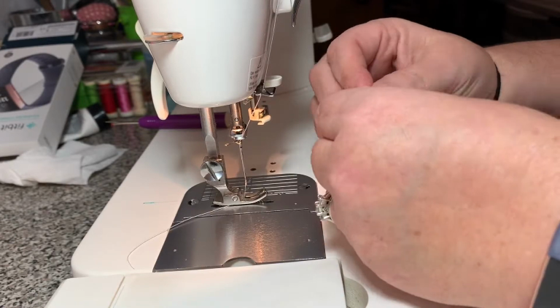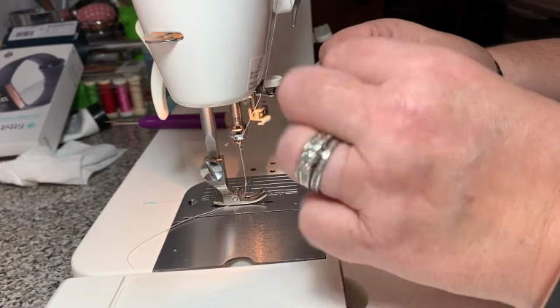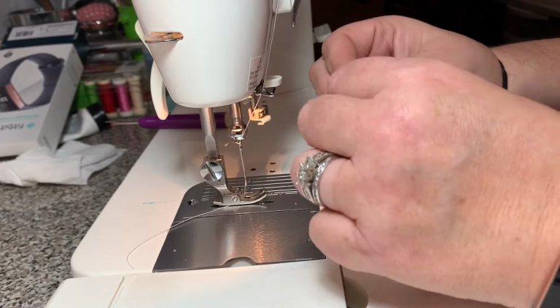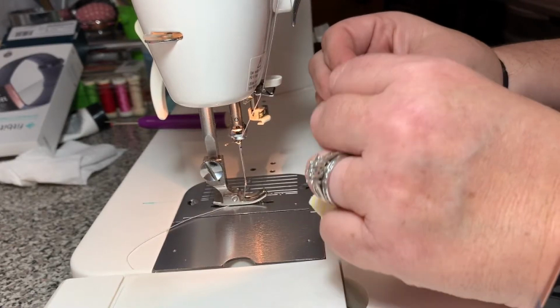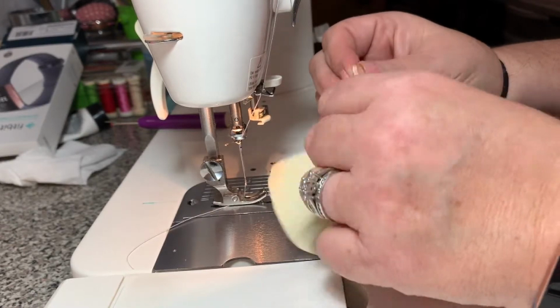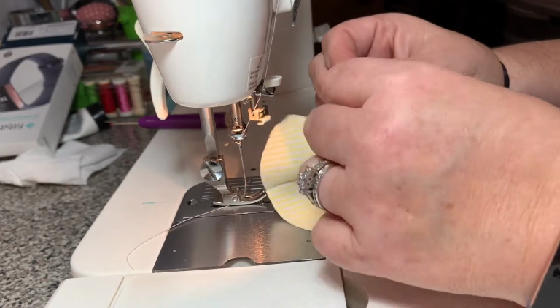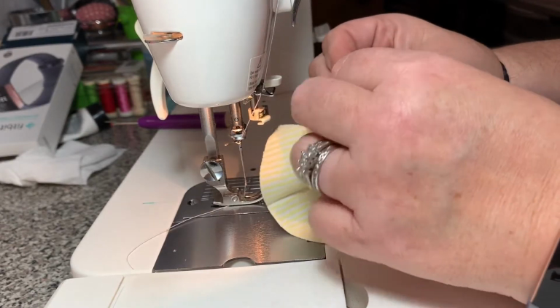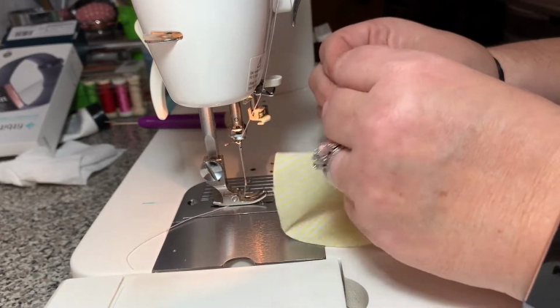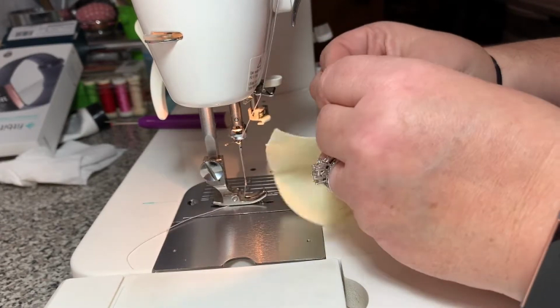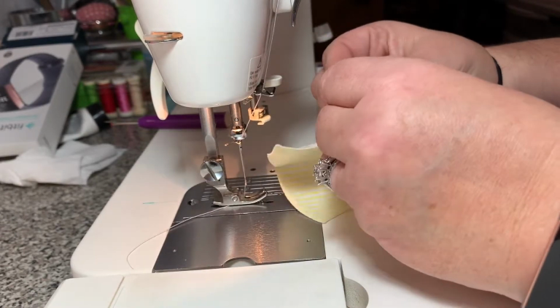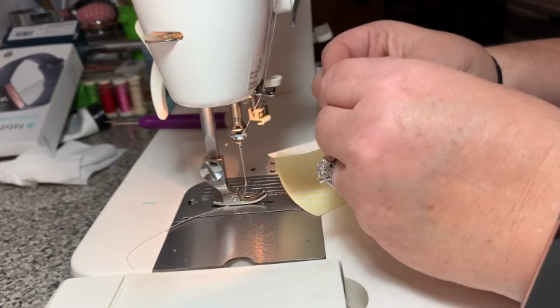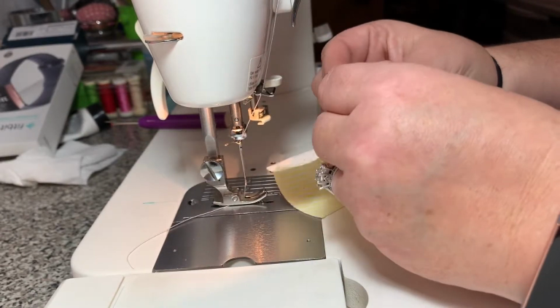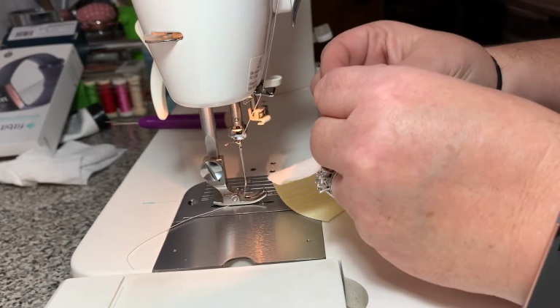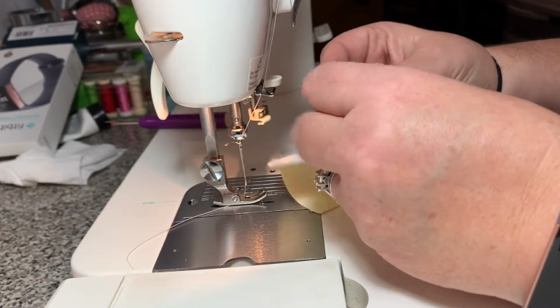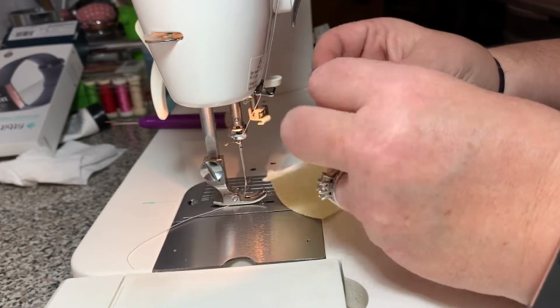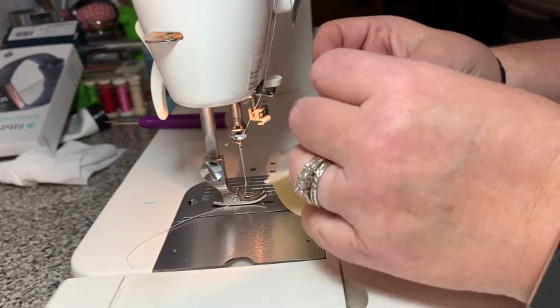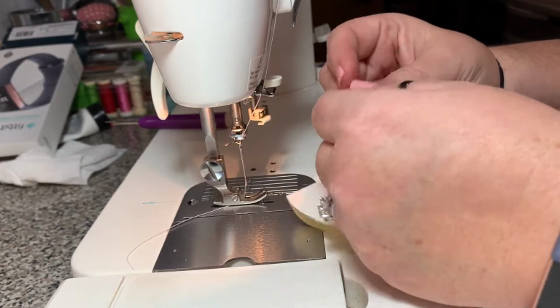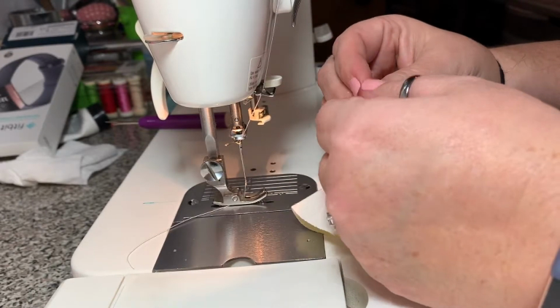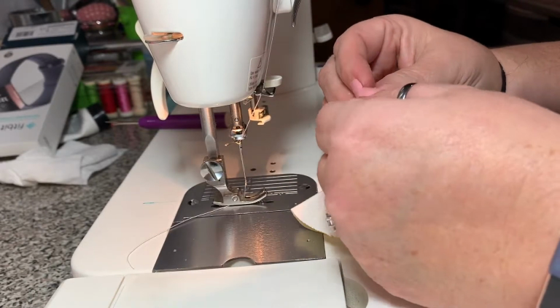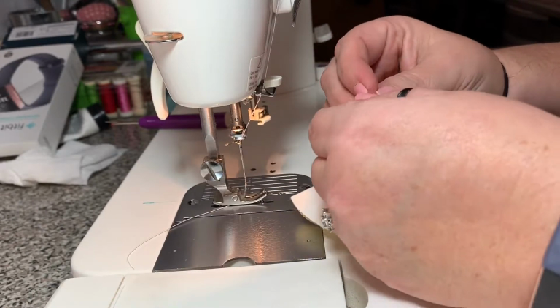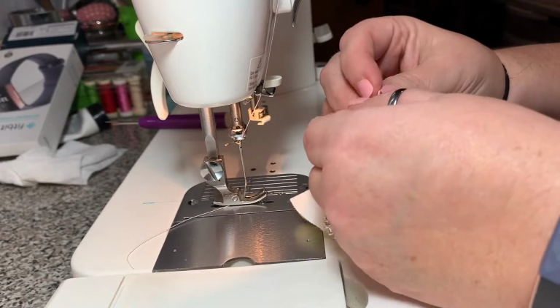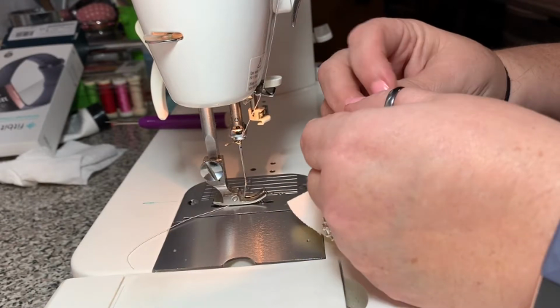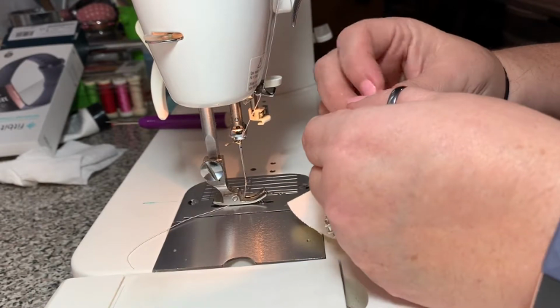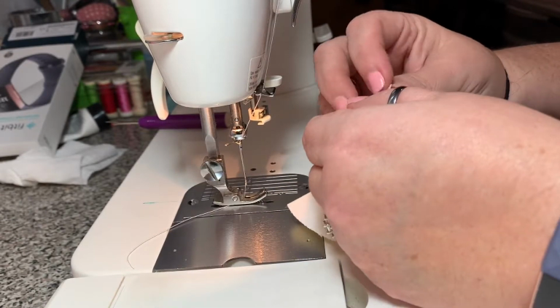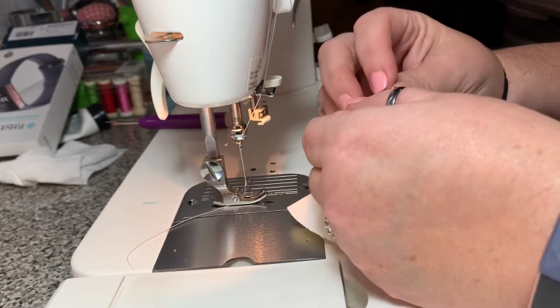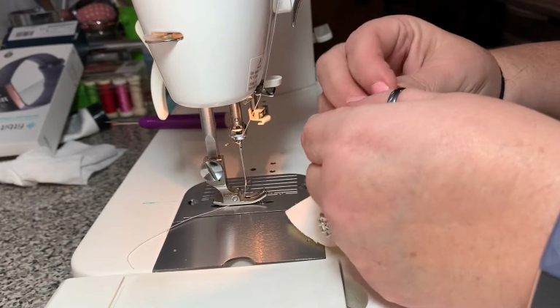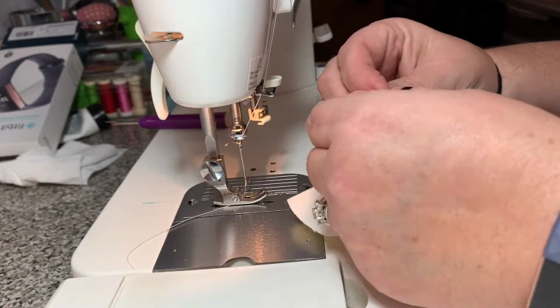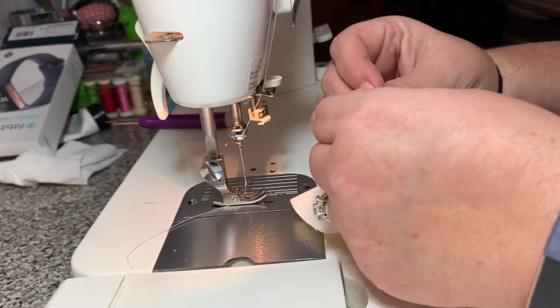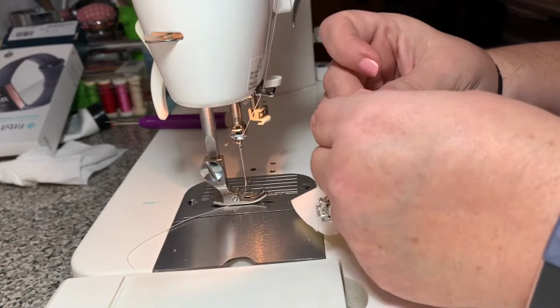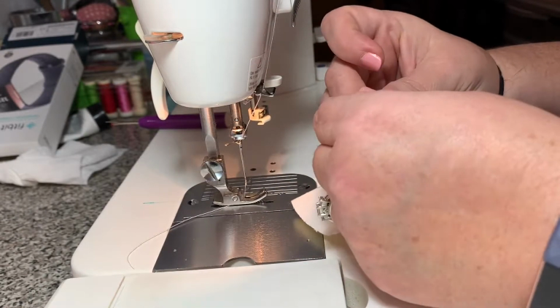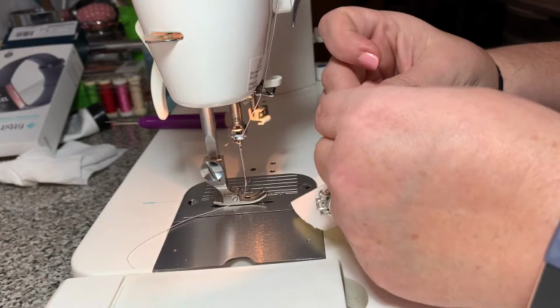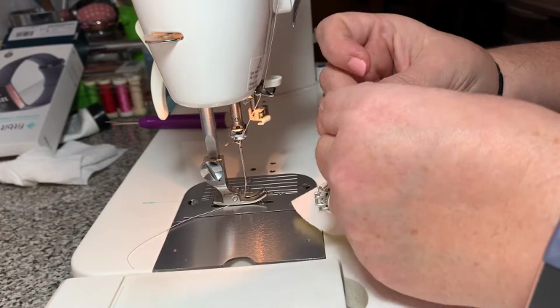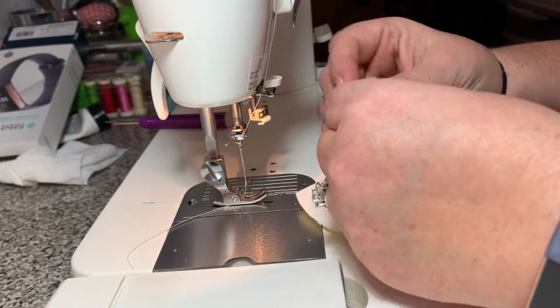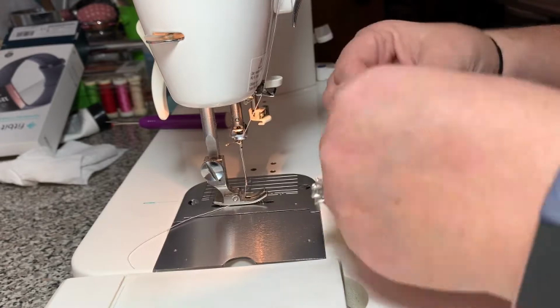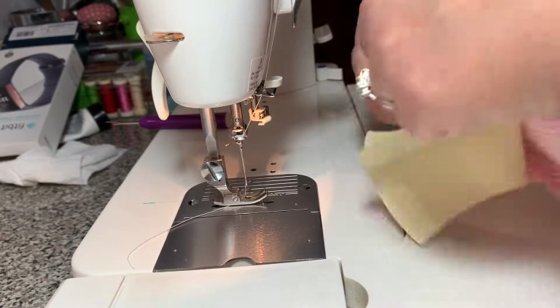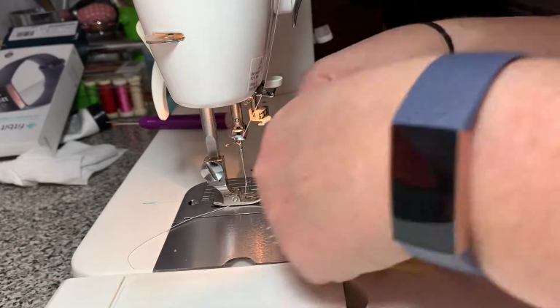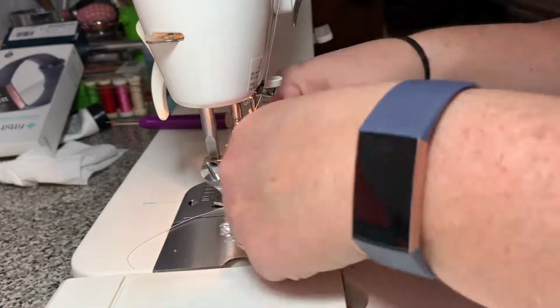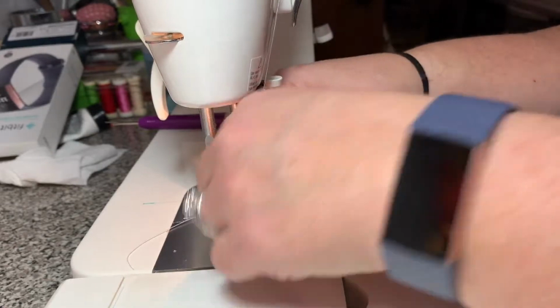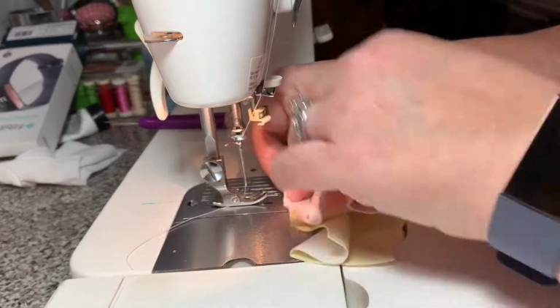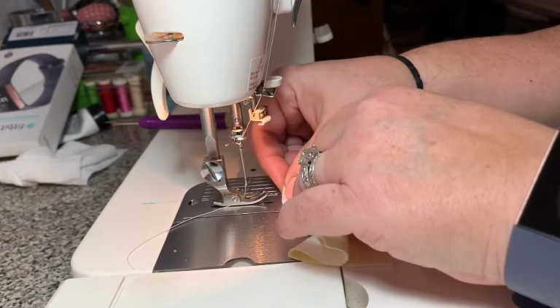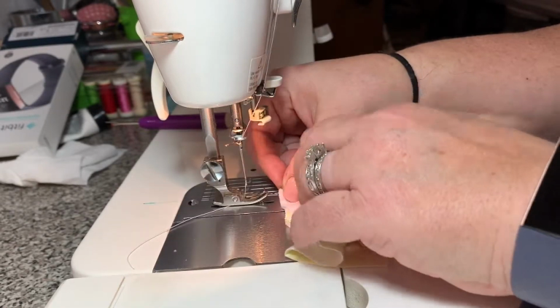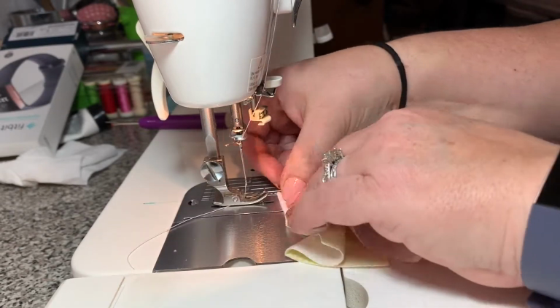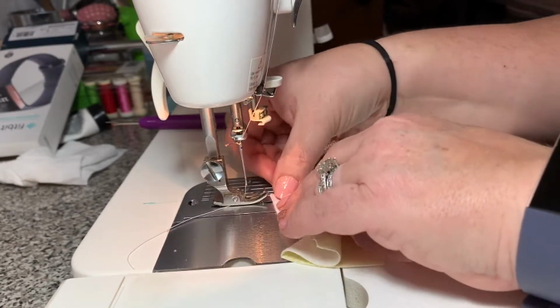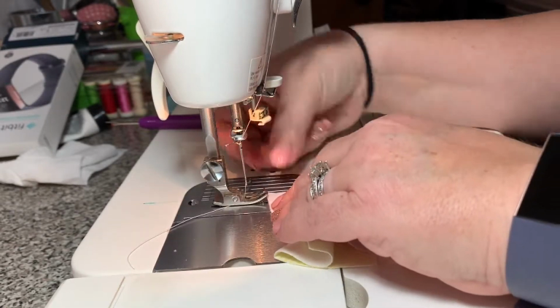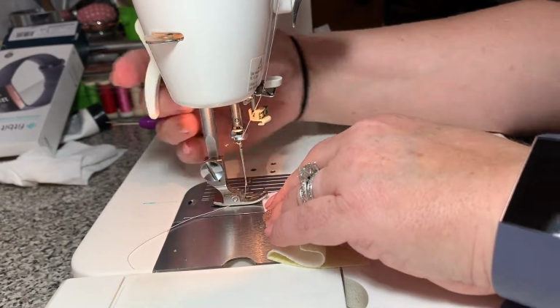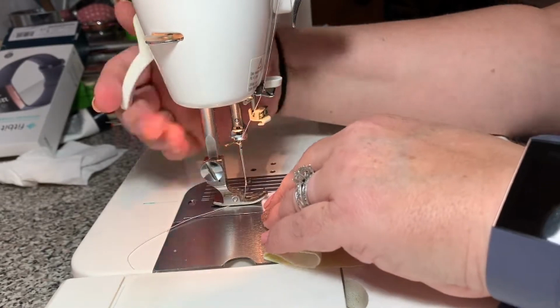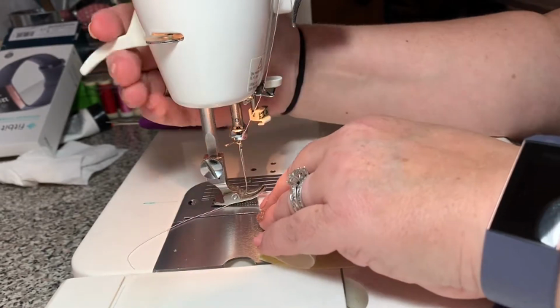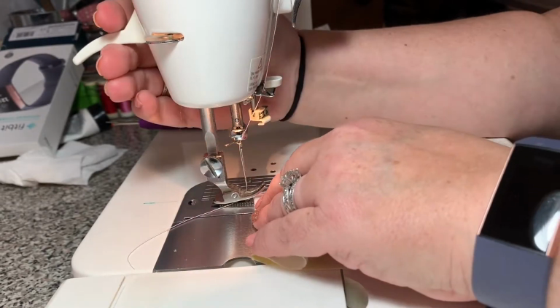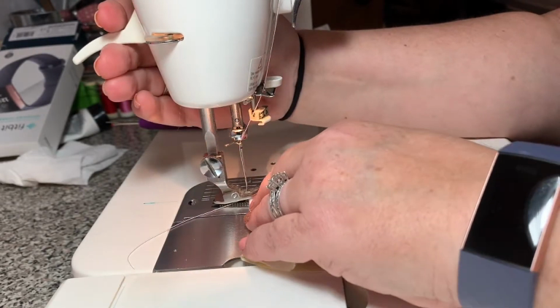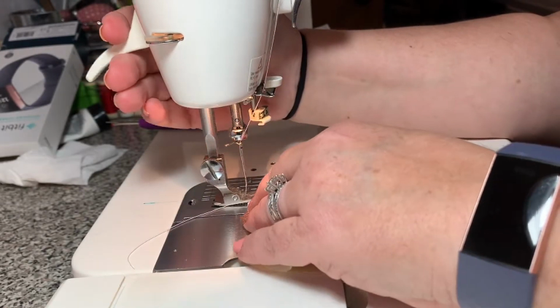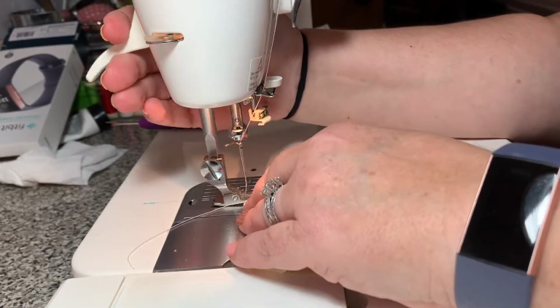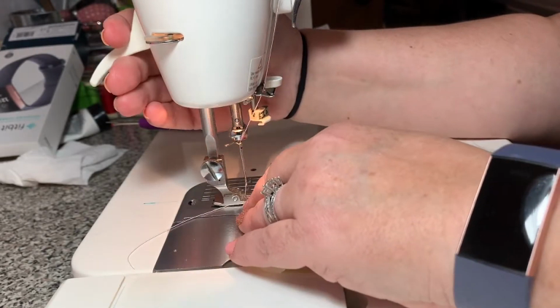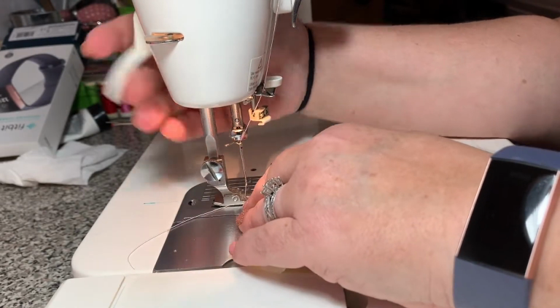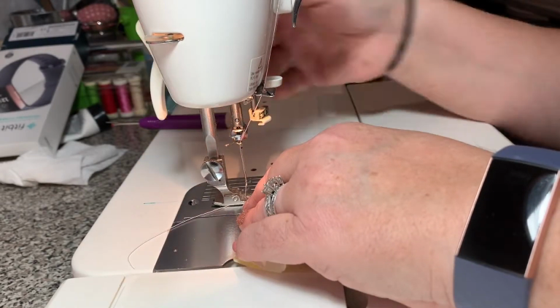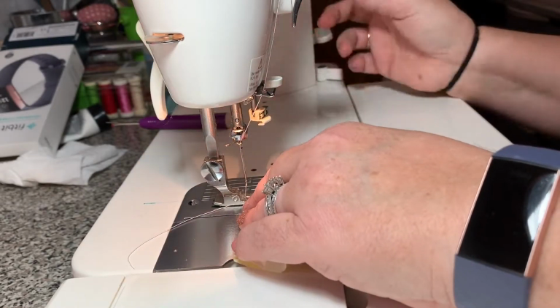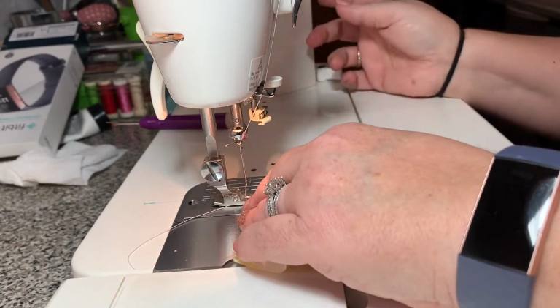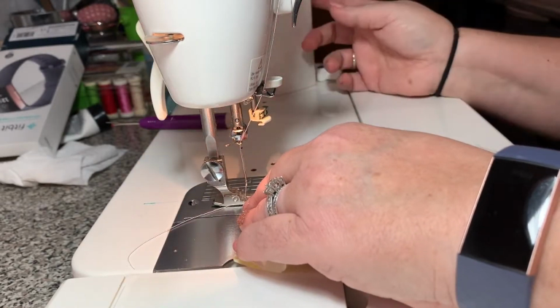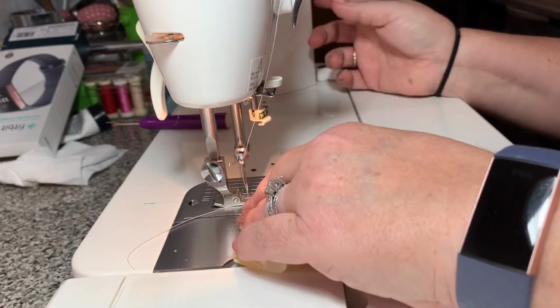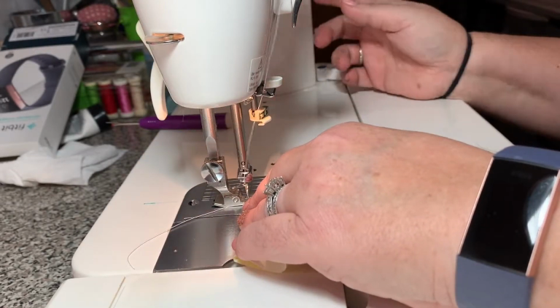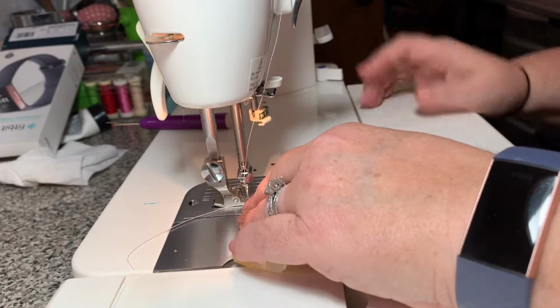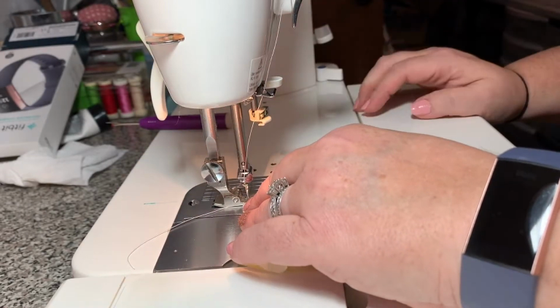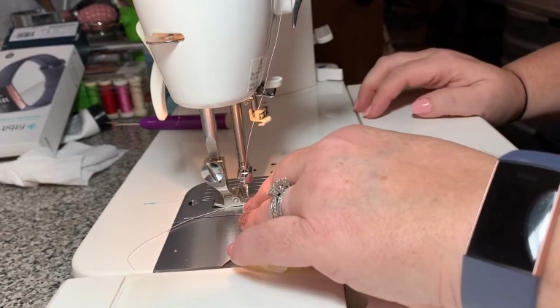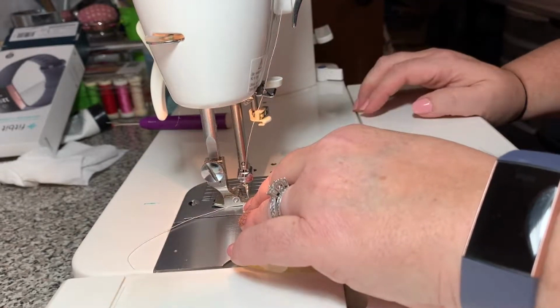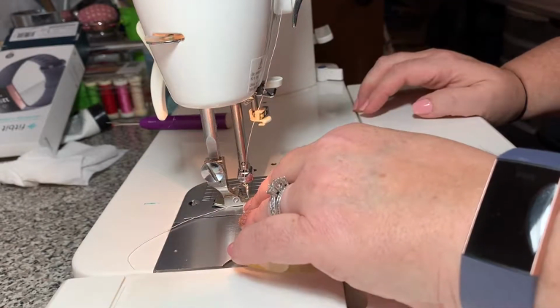What you're going to do is pin it first. Your center pin is most important, so fold your fabric and press it to make sure that you have your center.